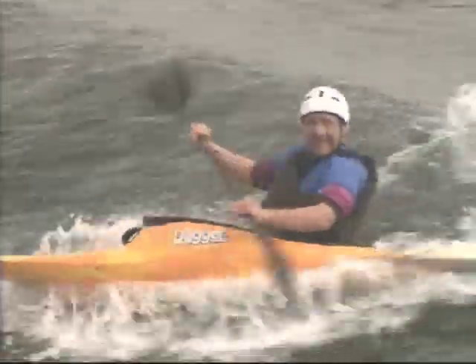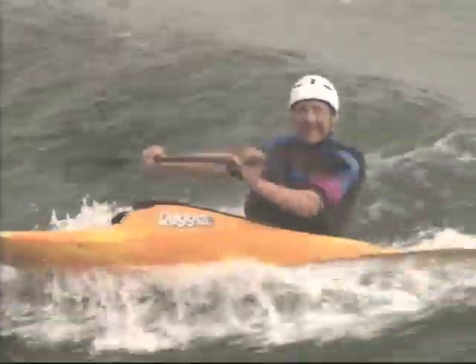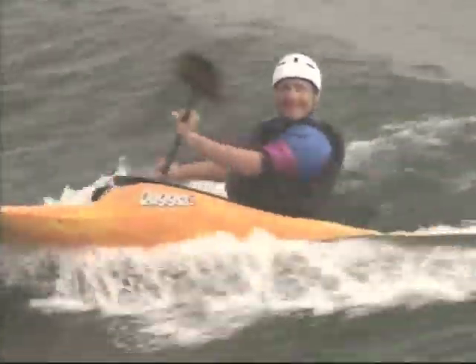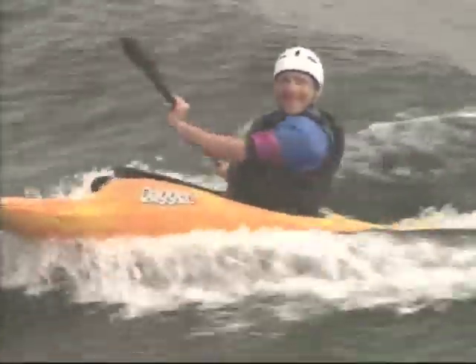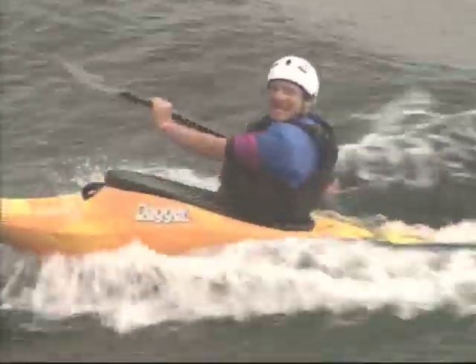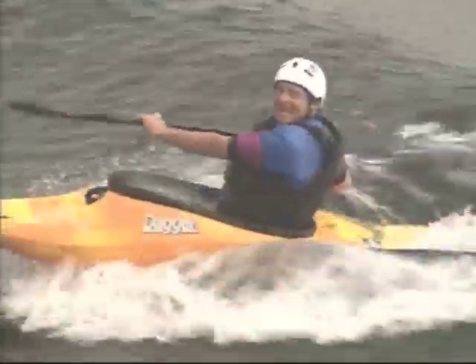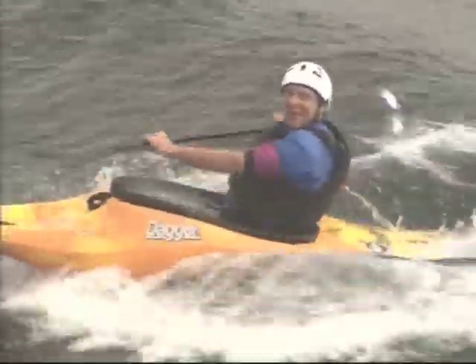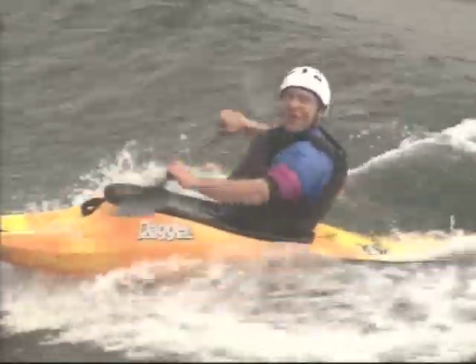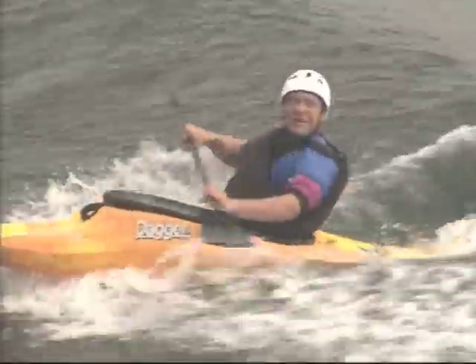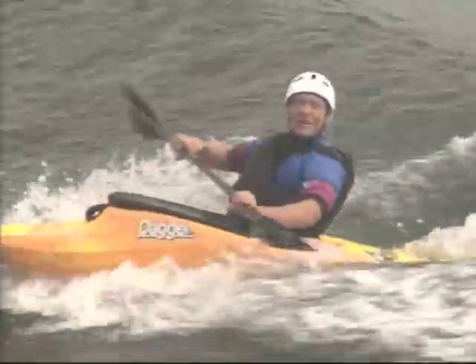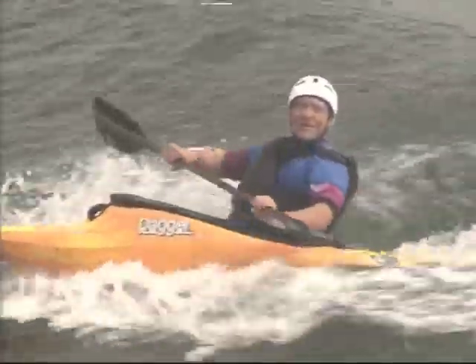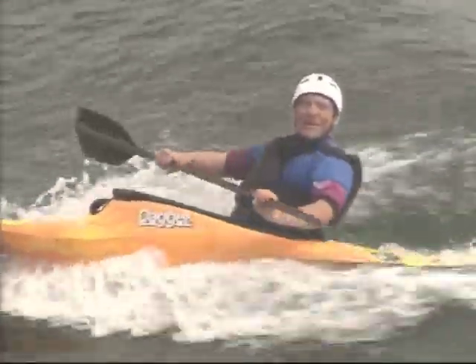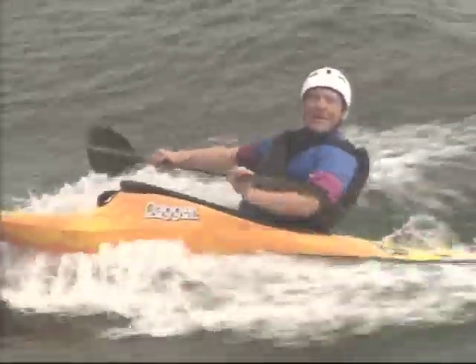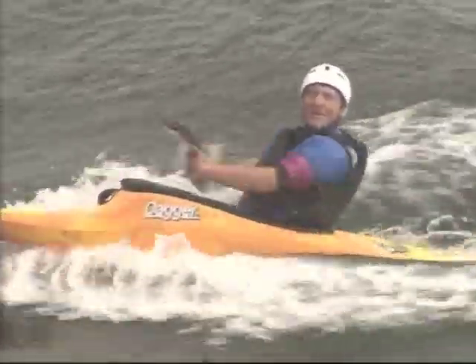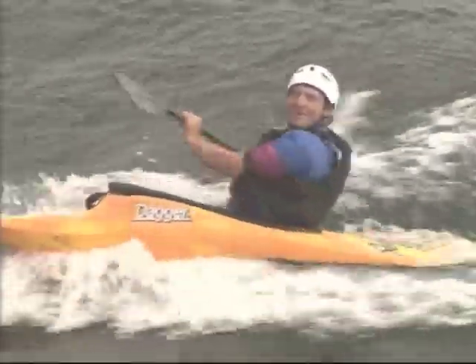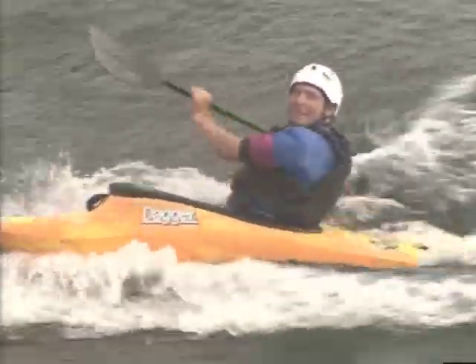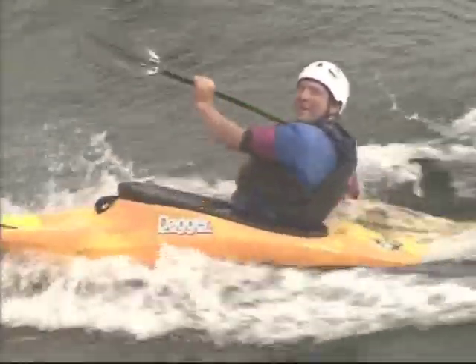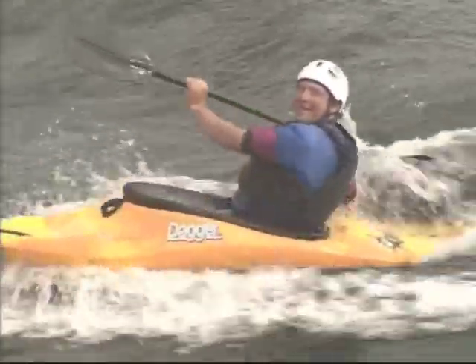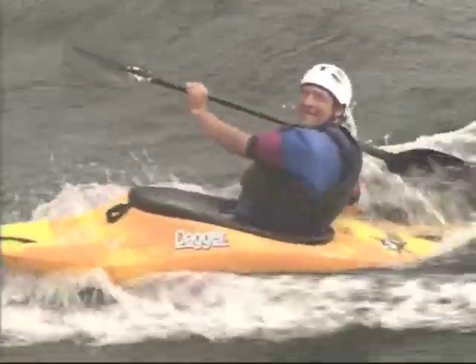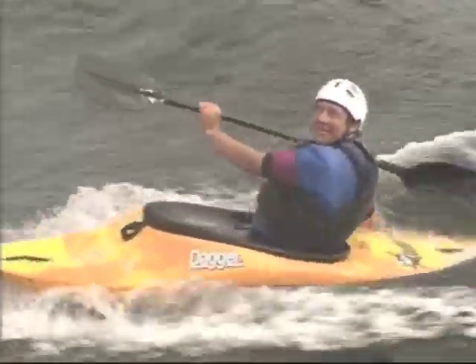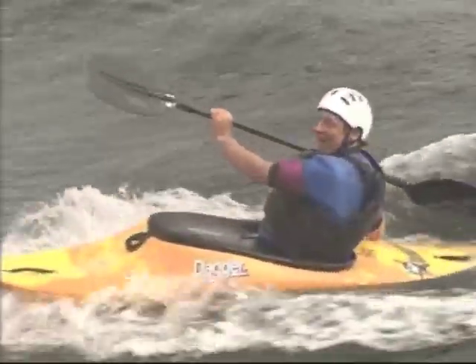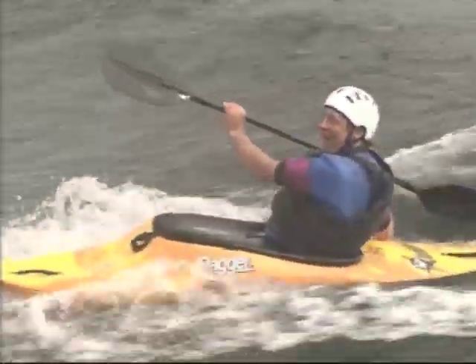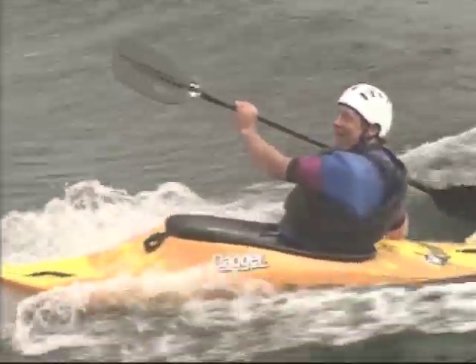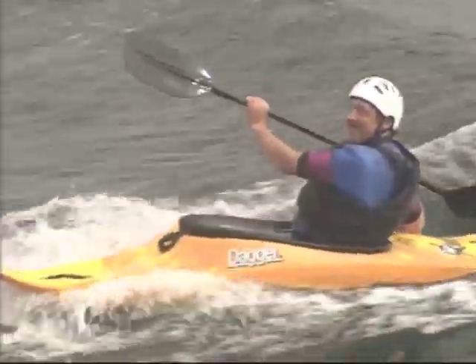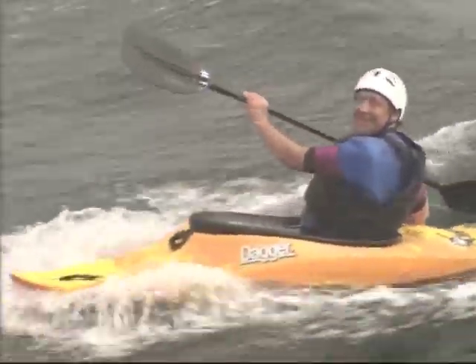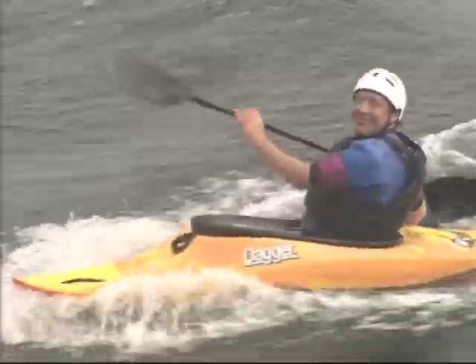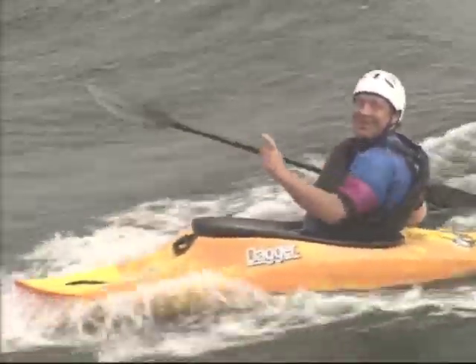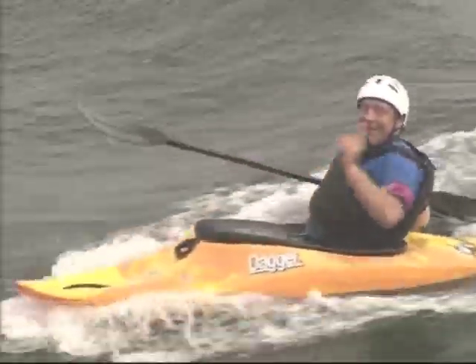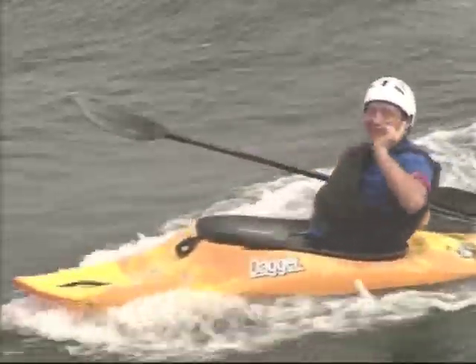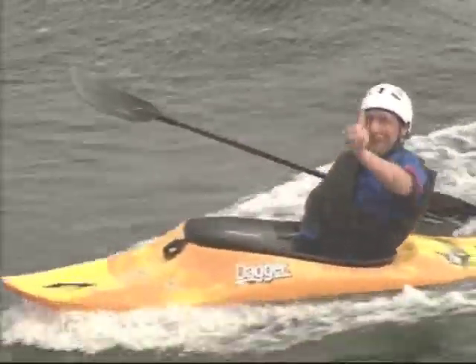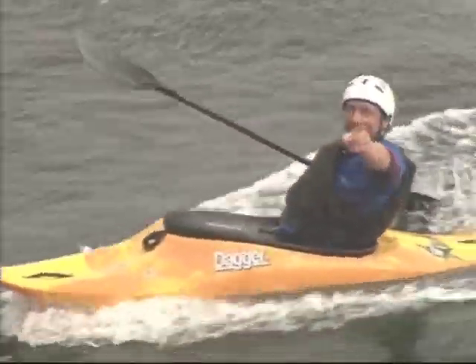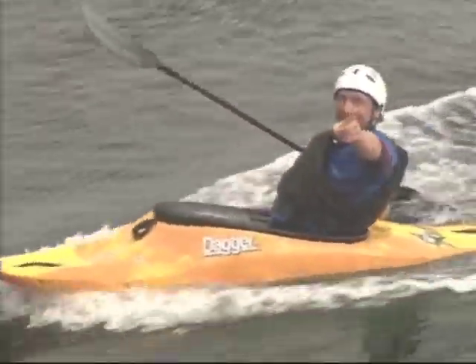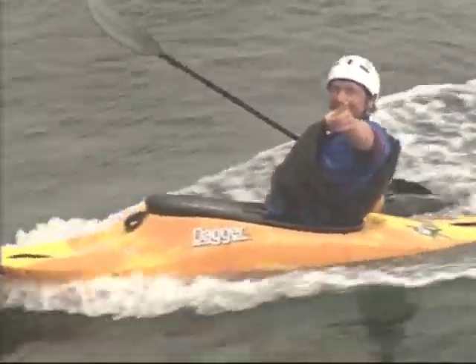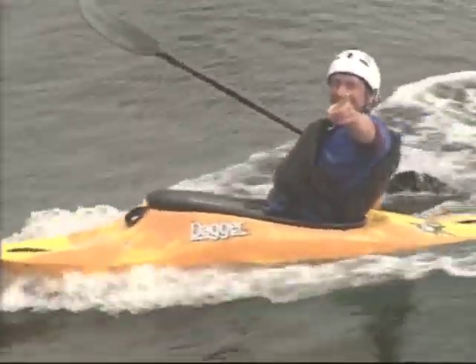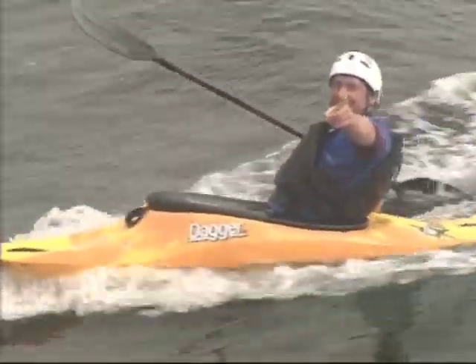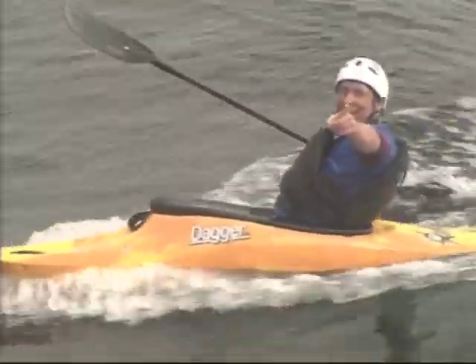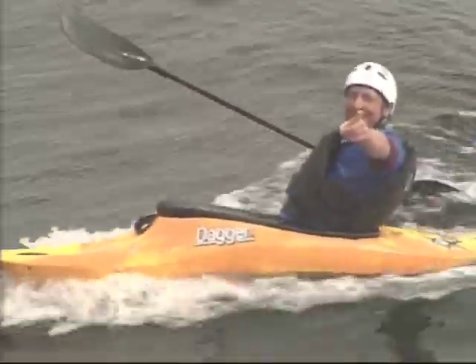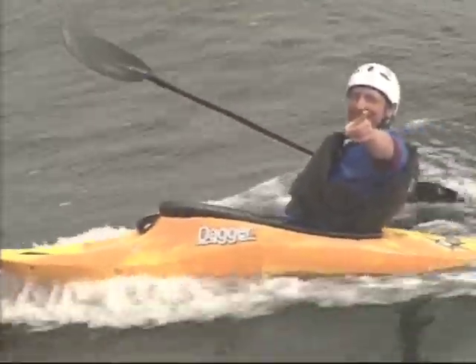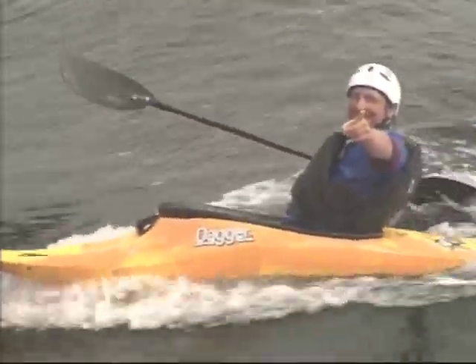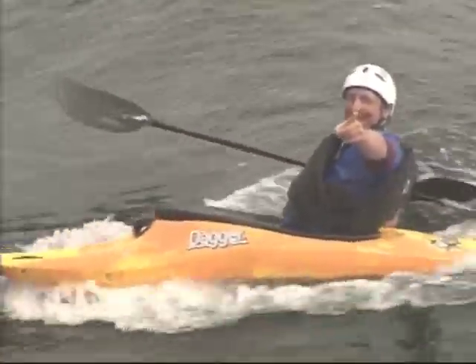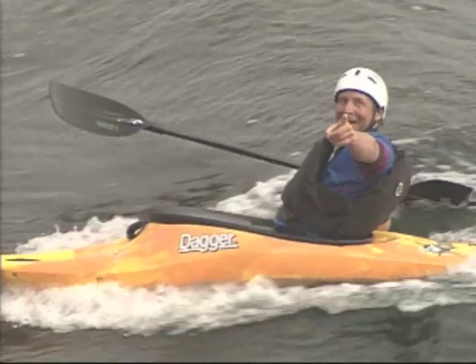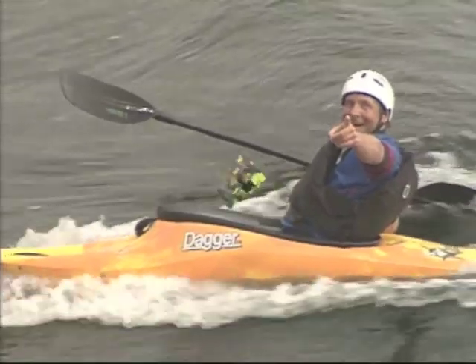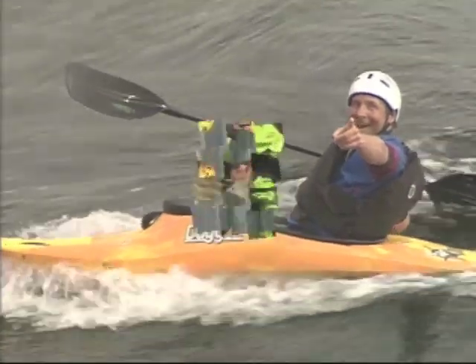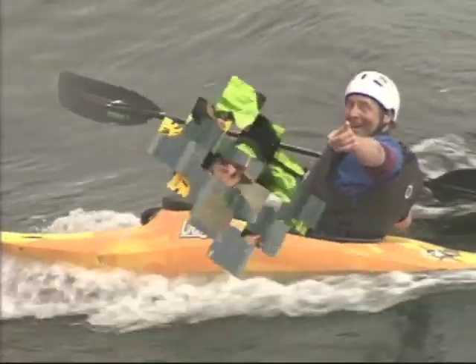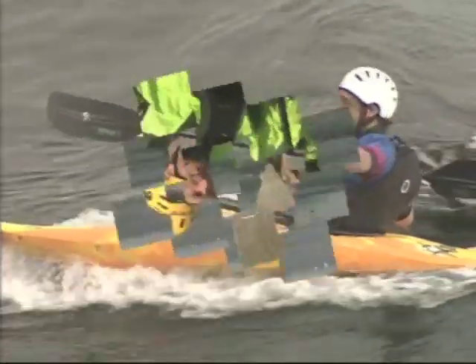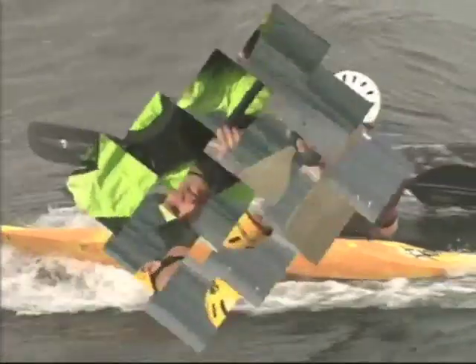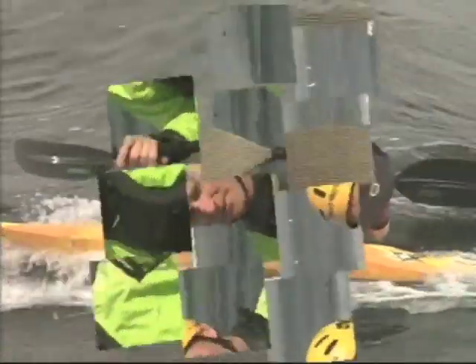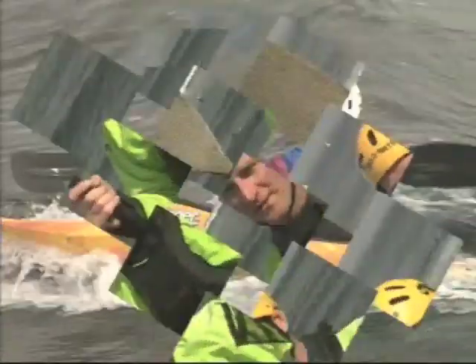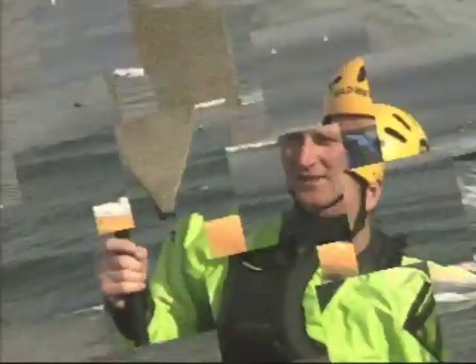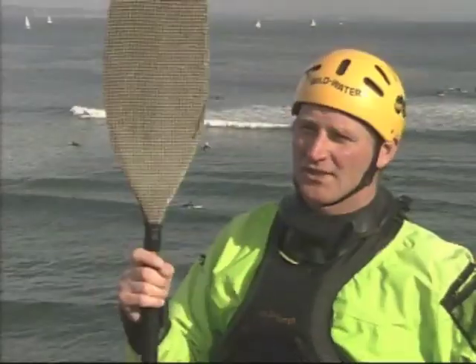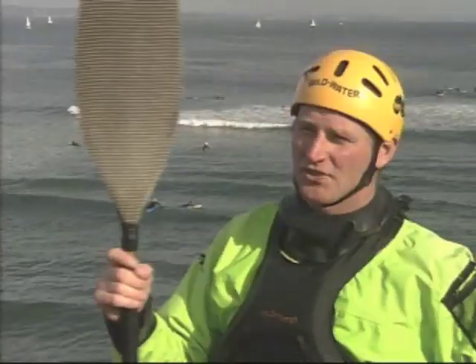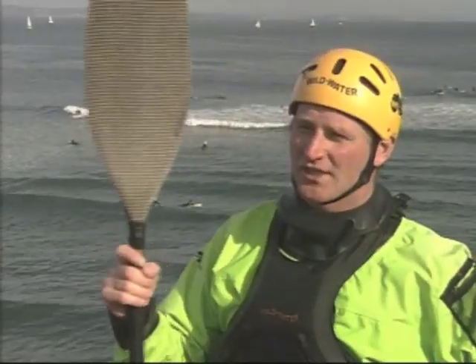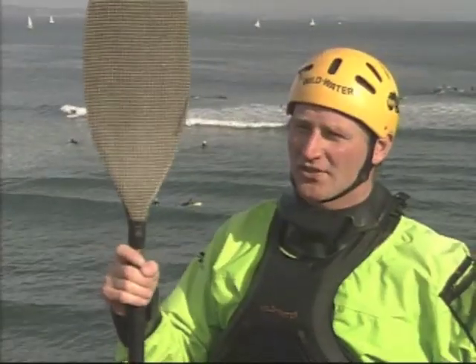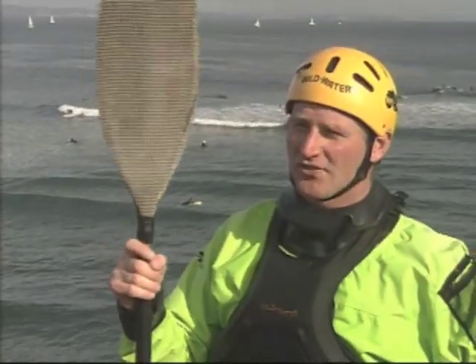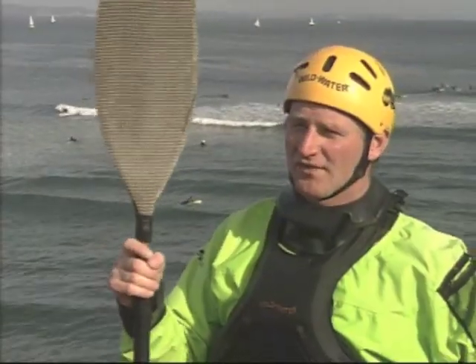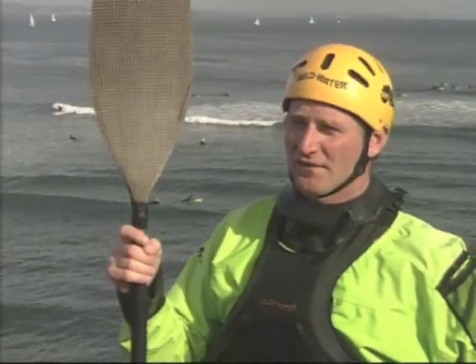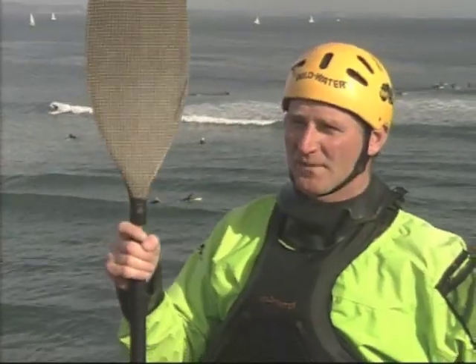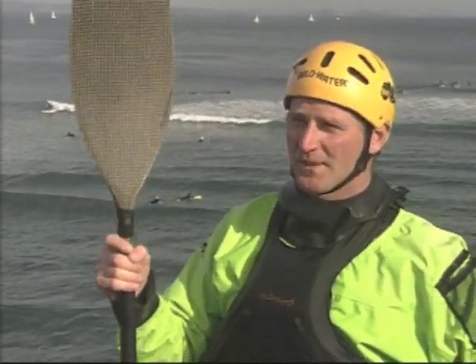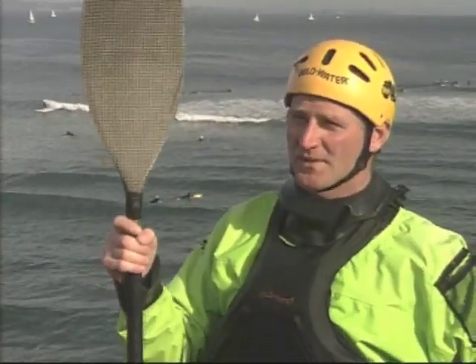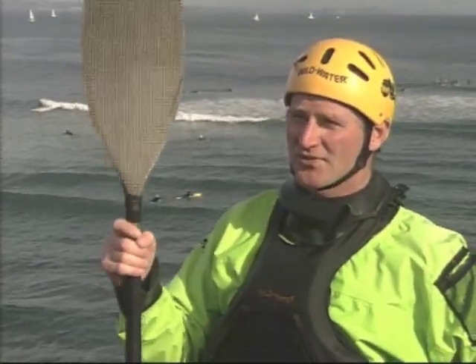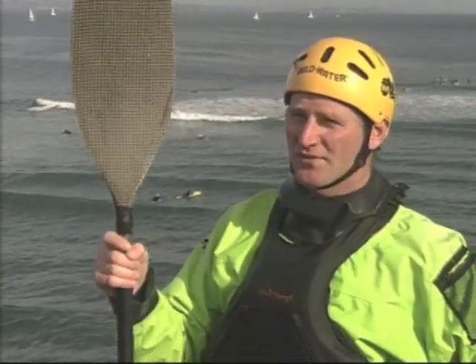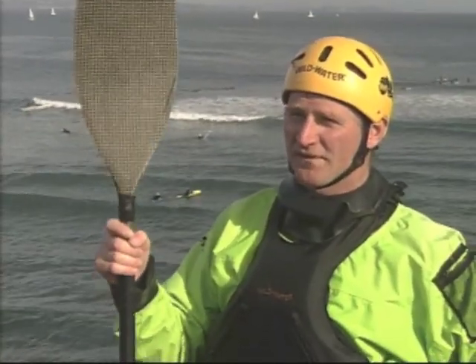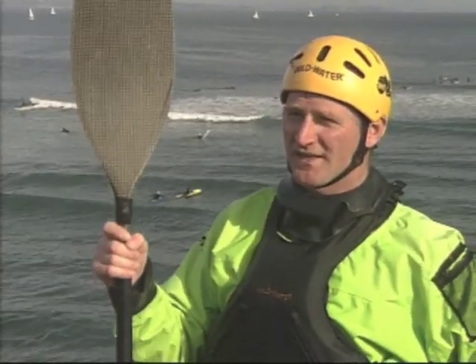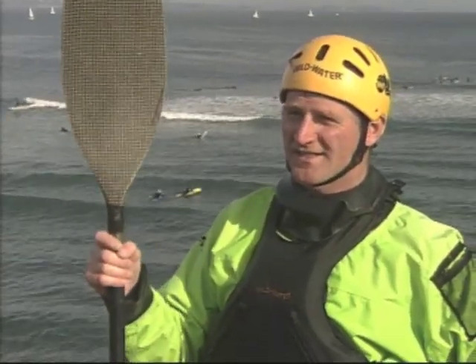And that's a quick little look at the basics of kayak surfing. We hope you give it a try — you get greedy for the big ones real fast.